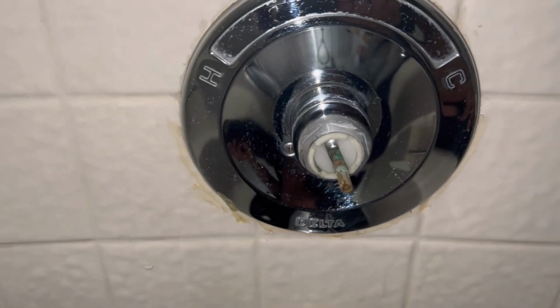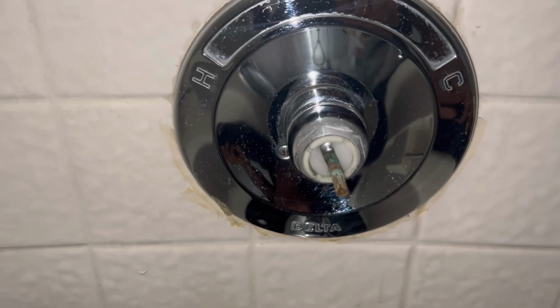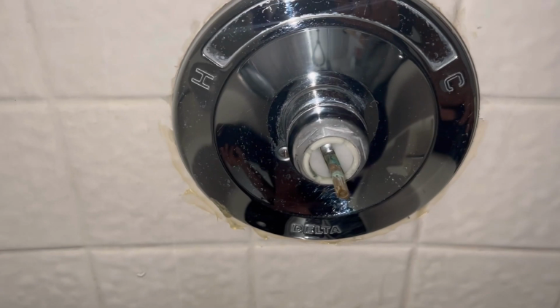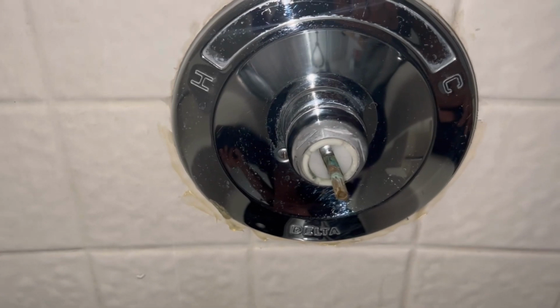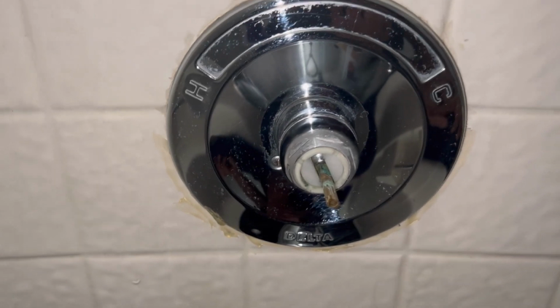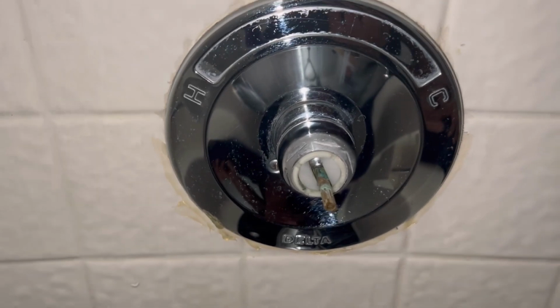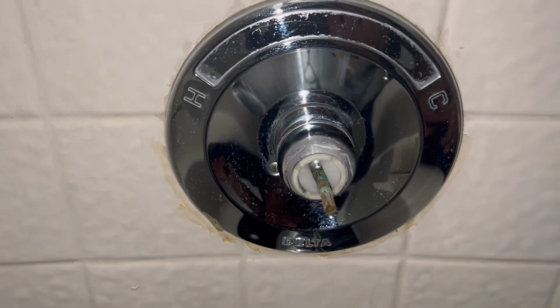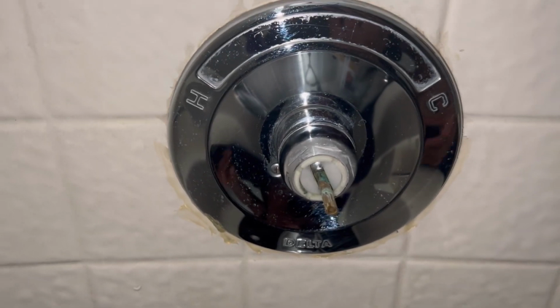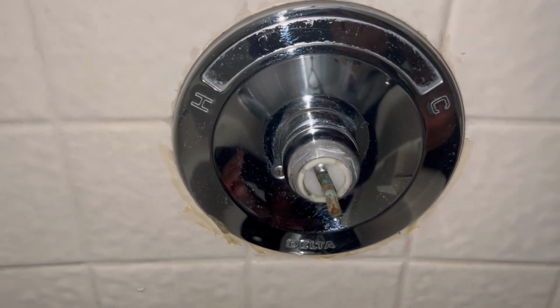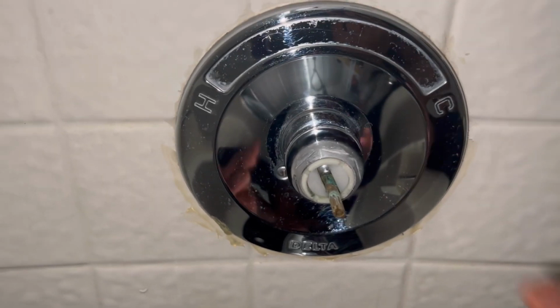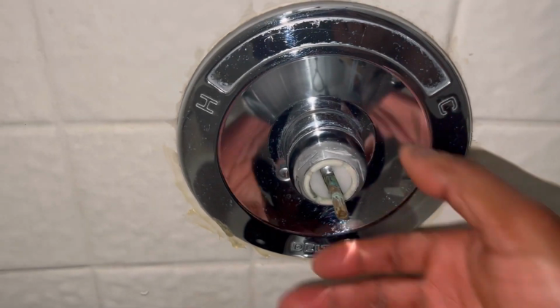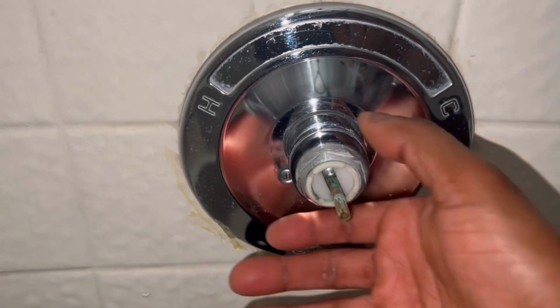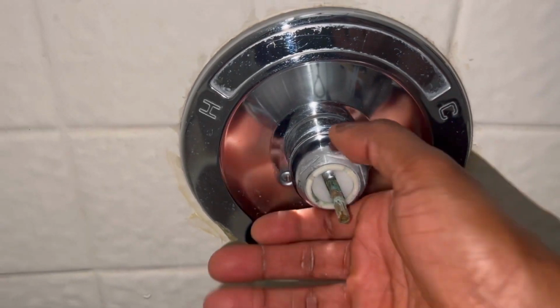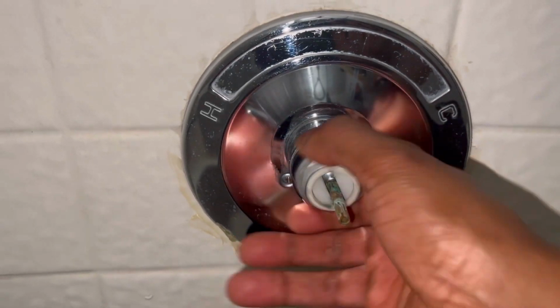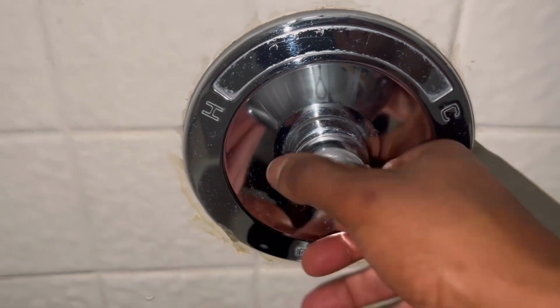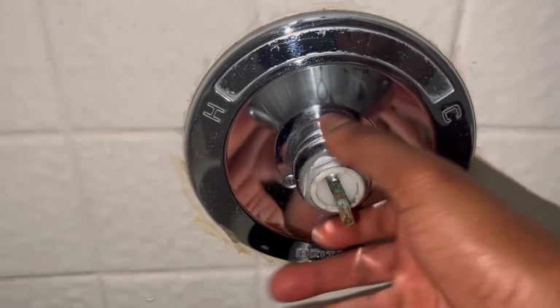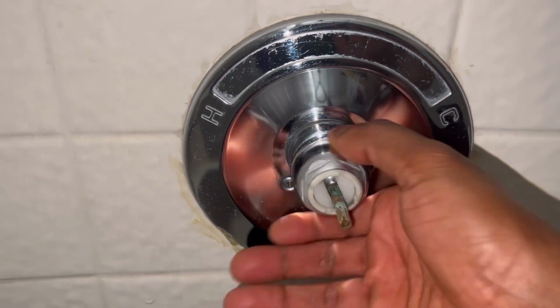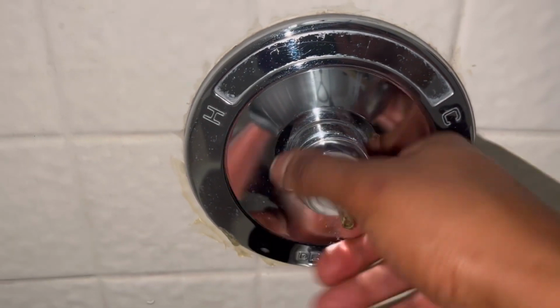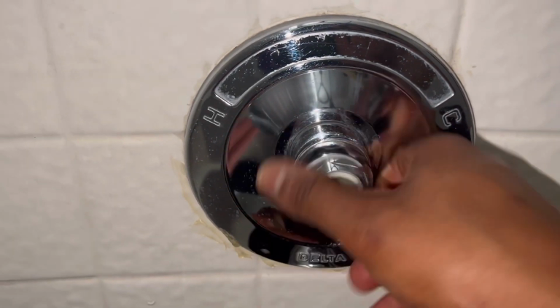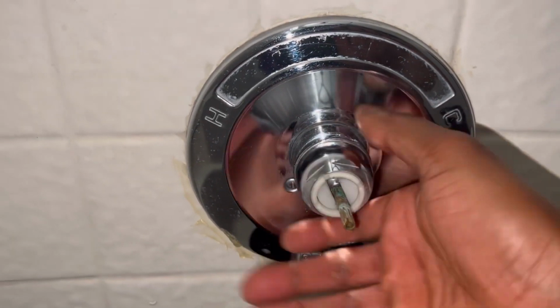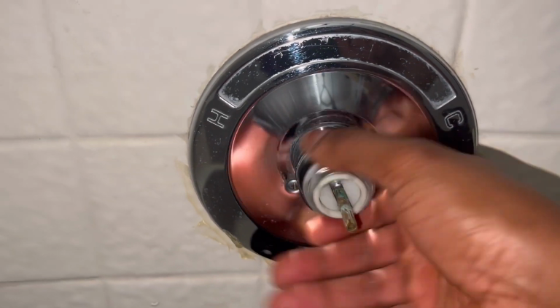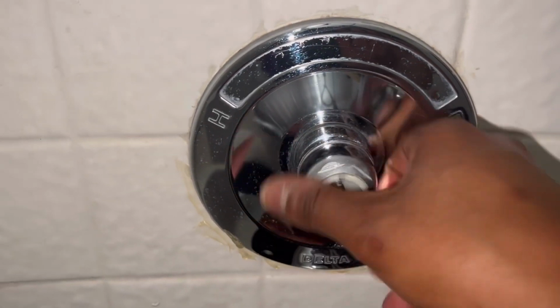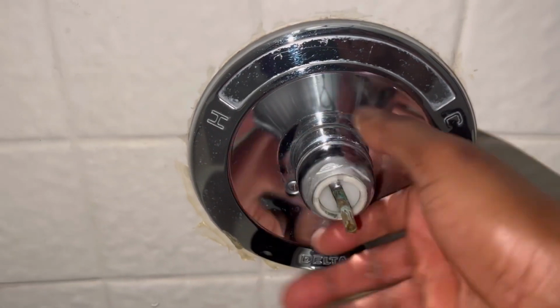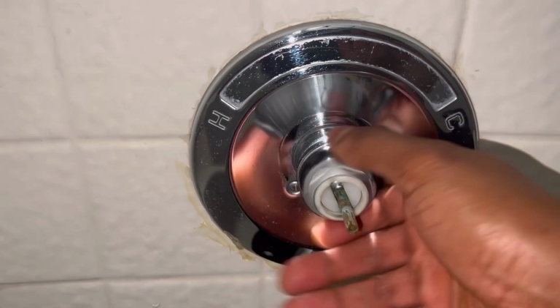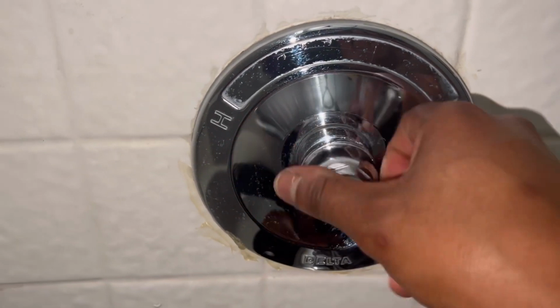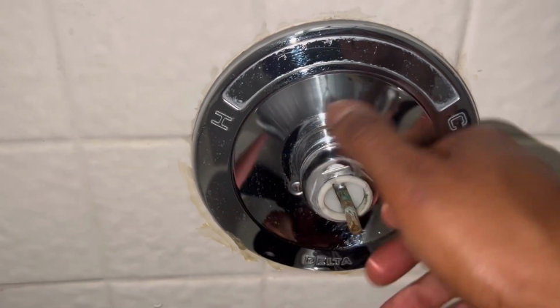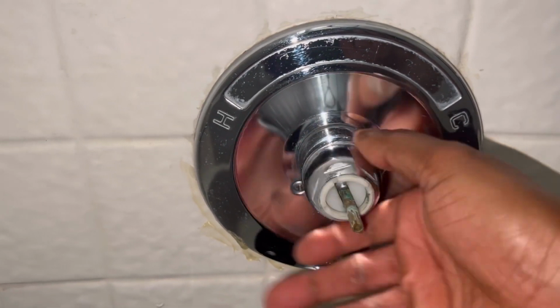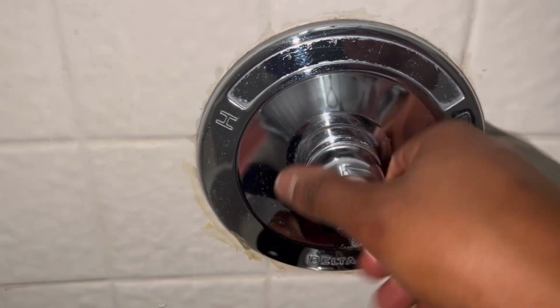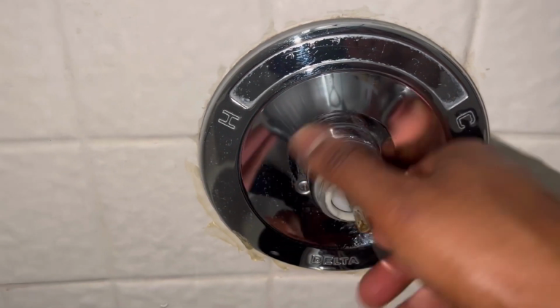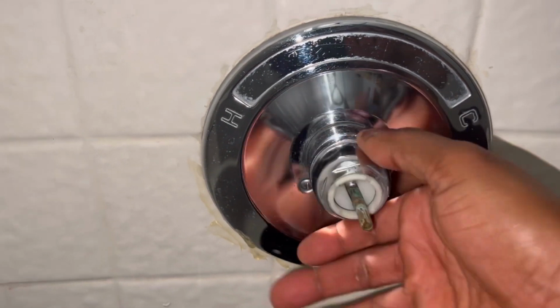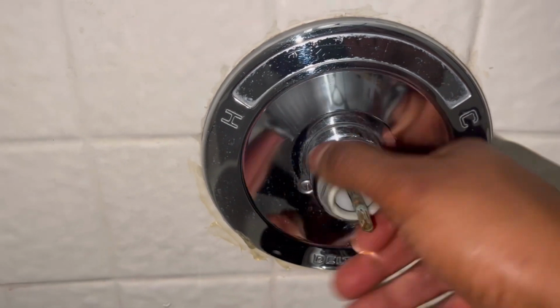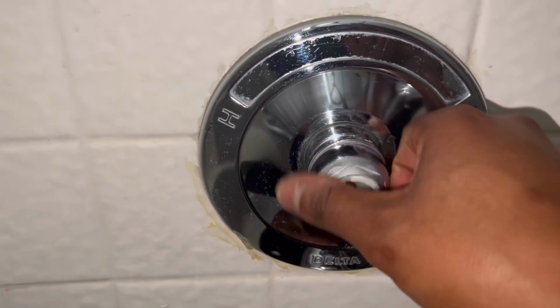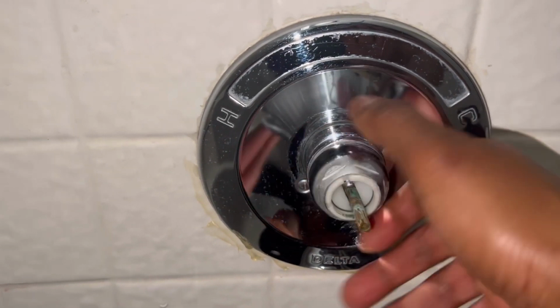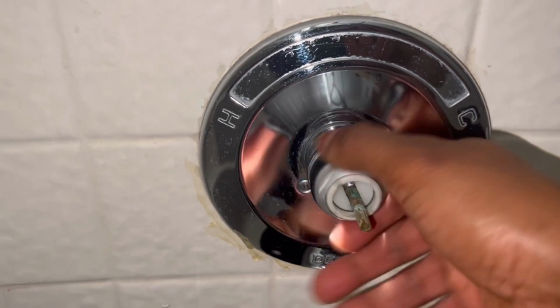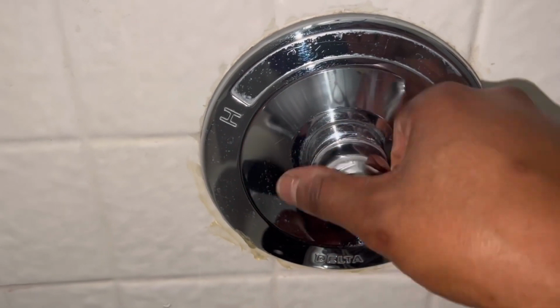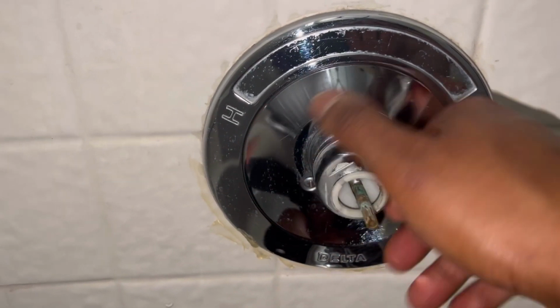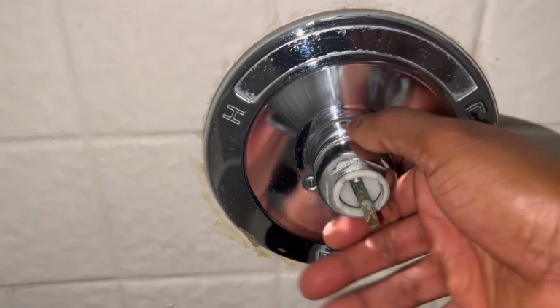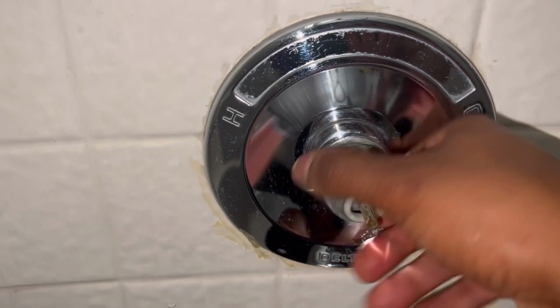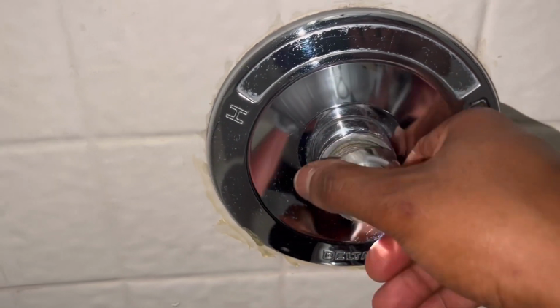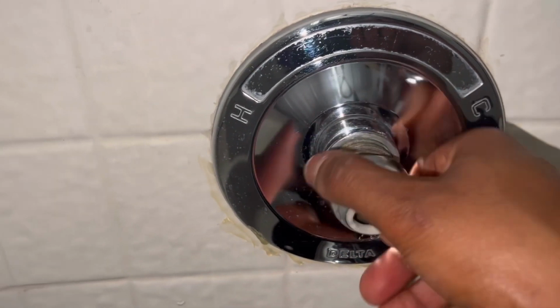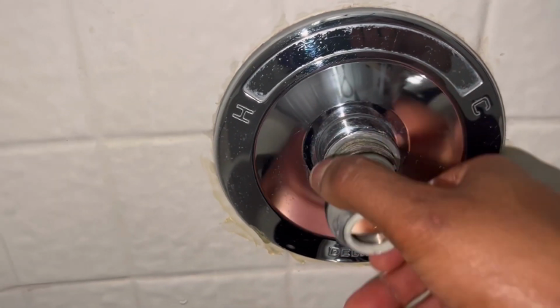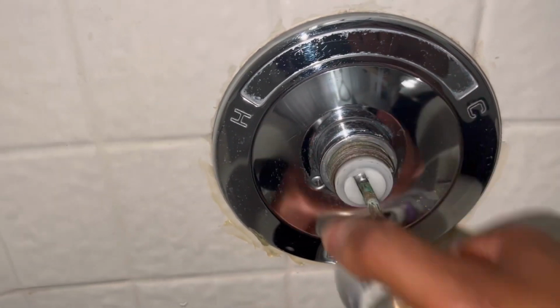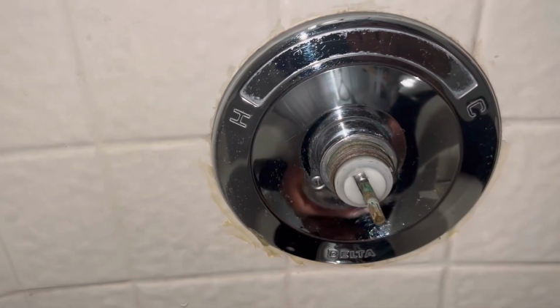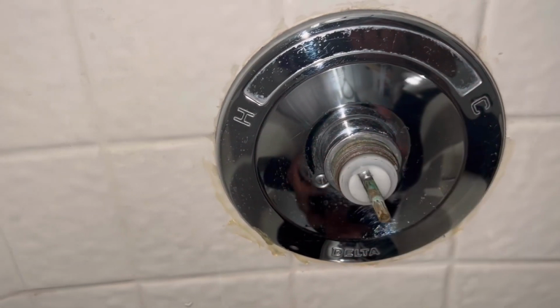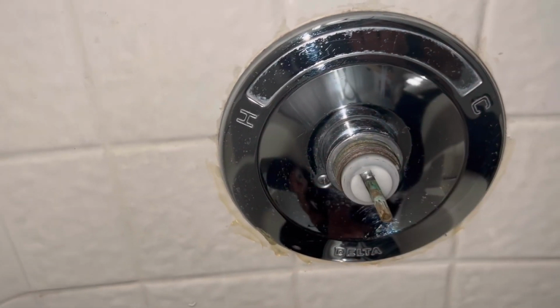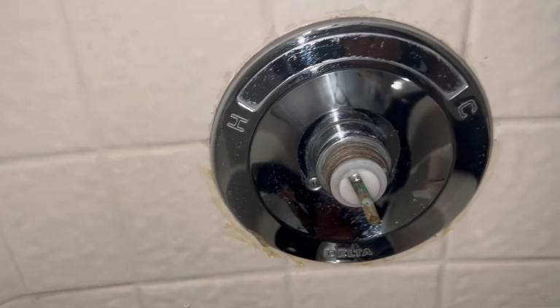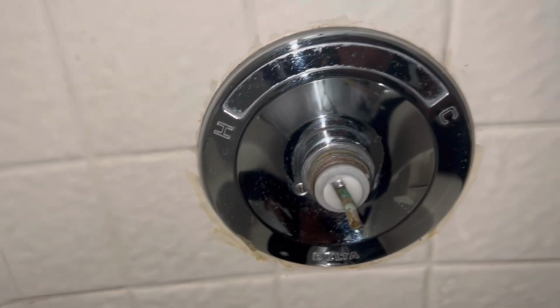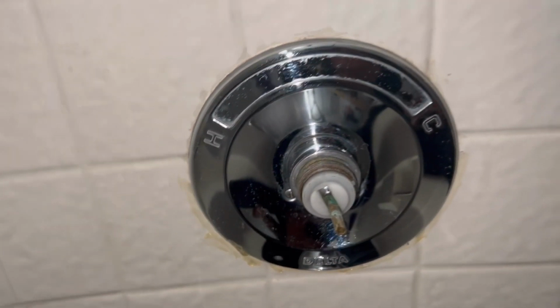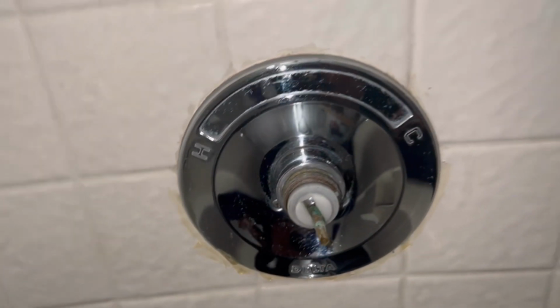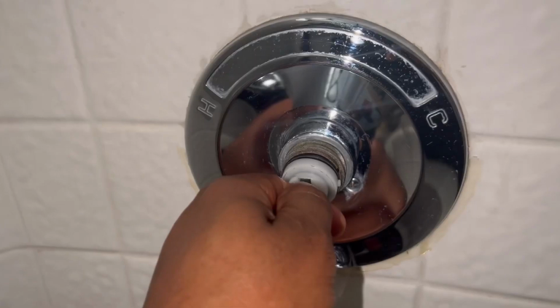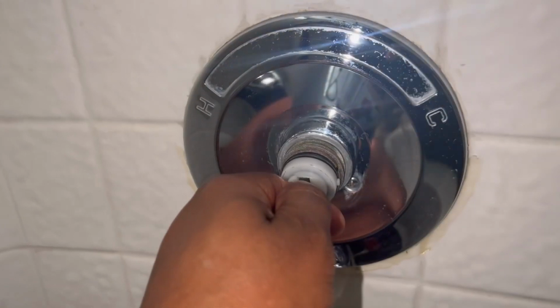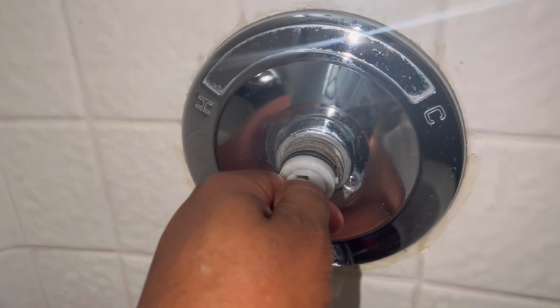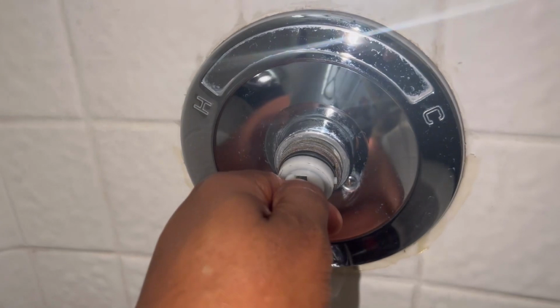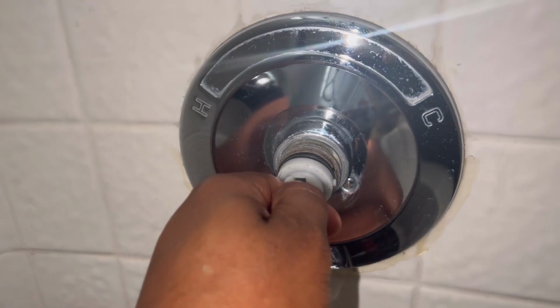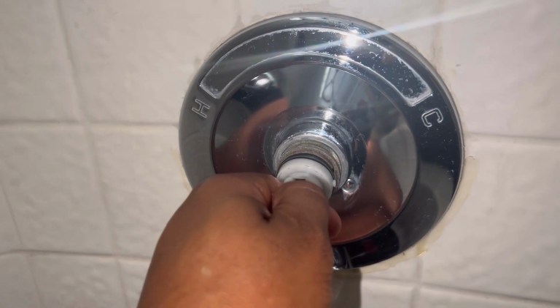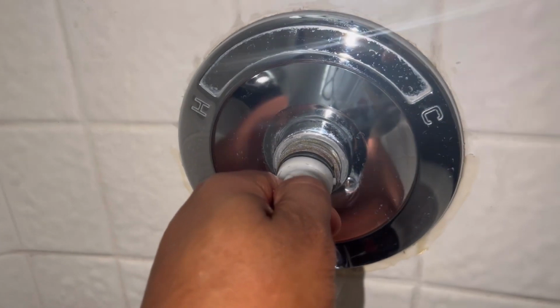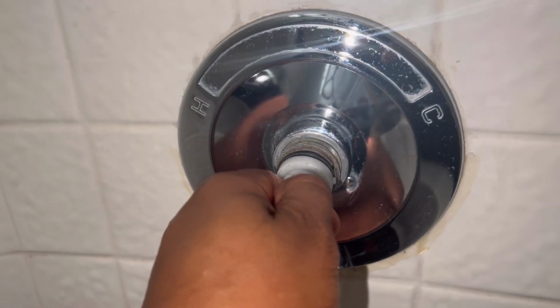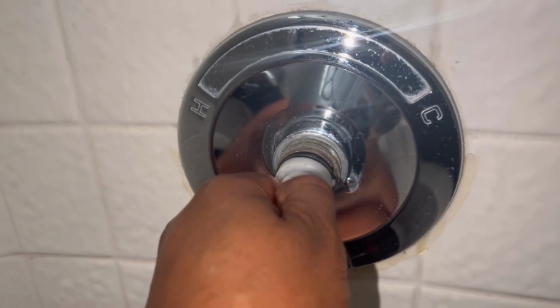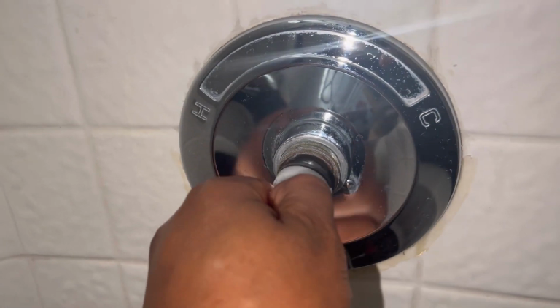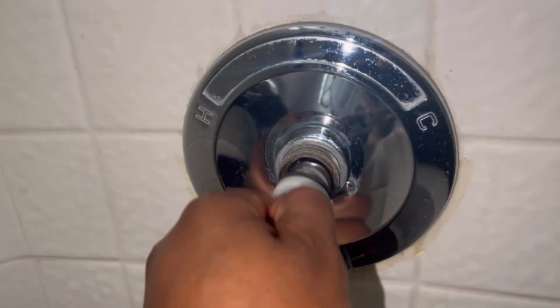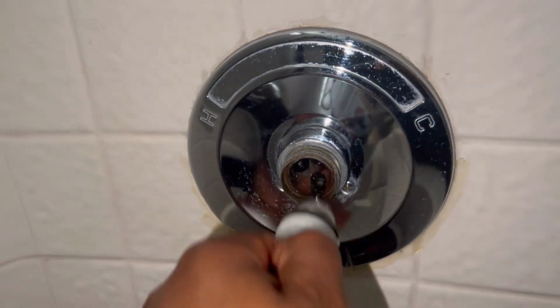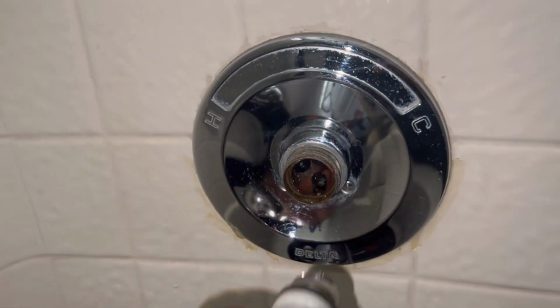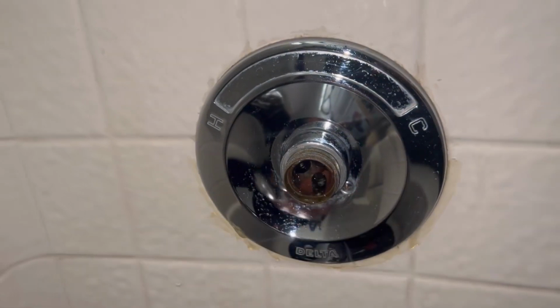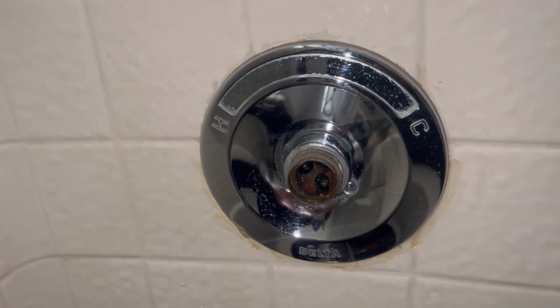Your next step, untwist this. Then pull this out.